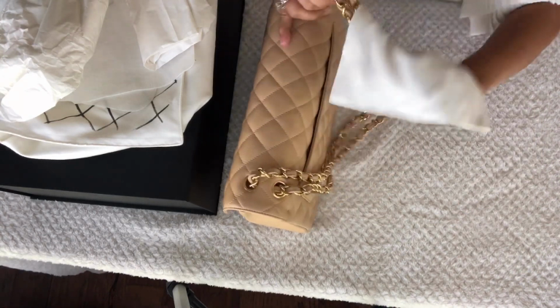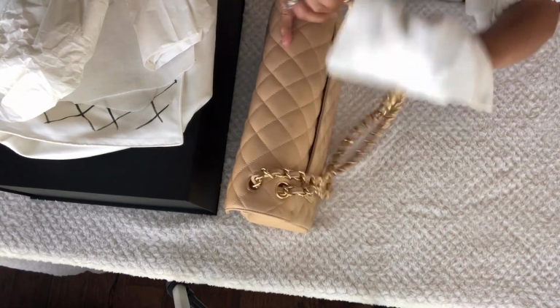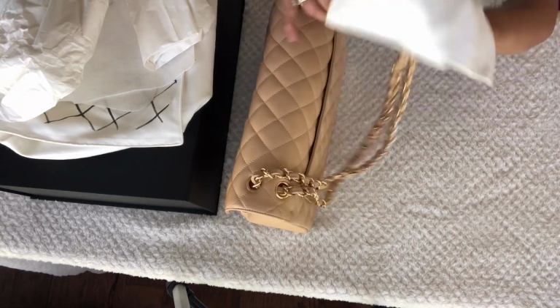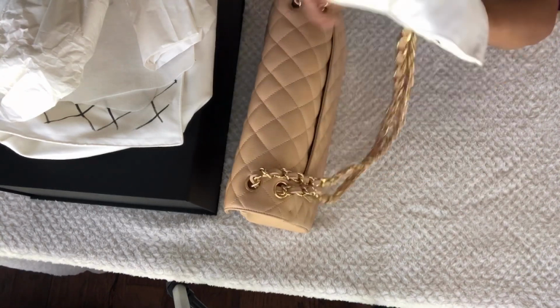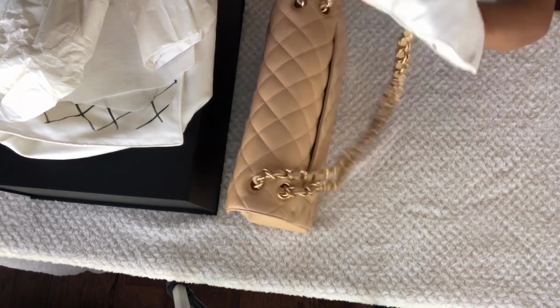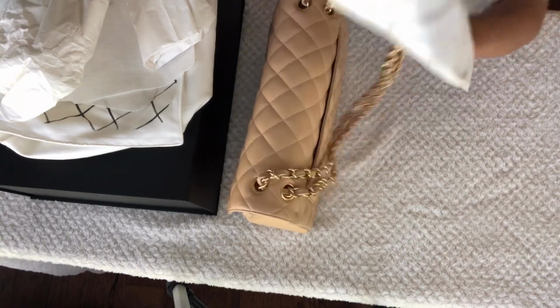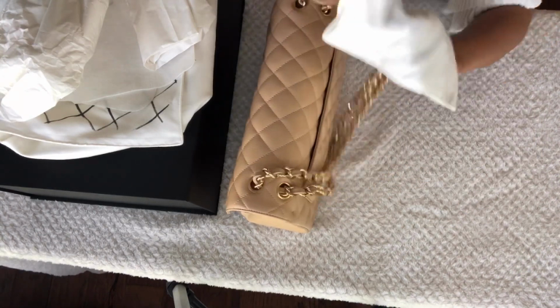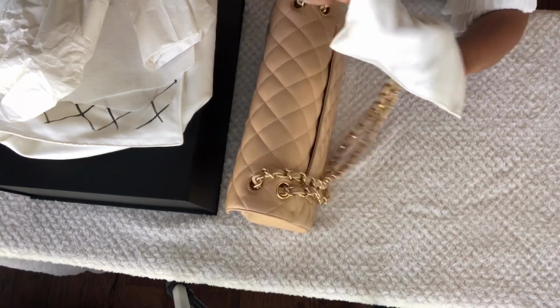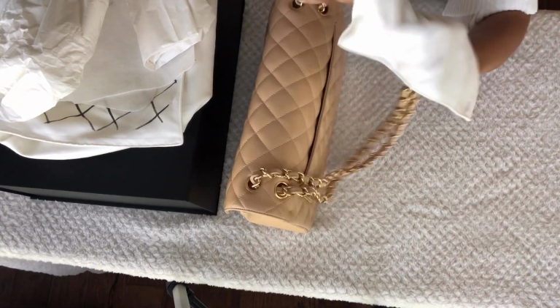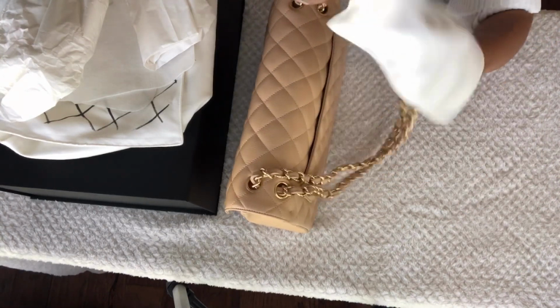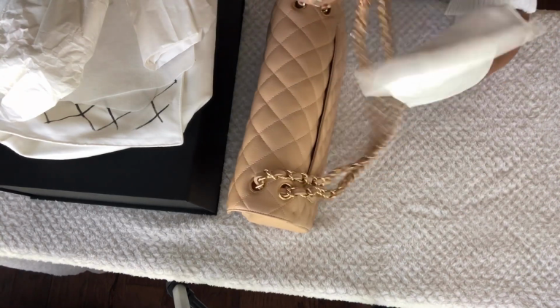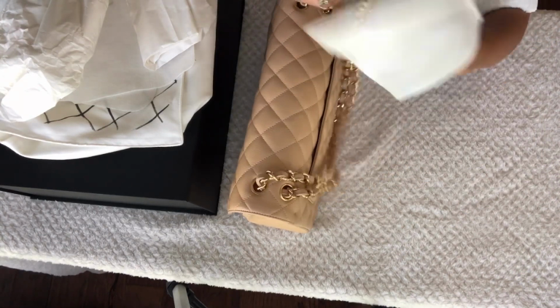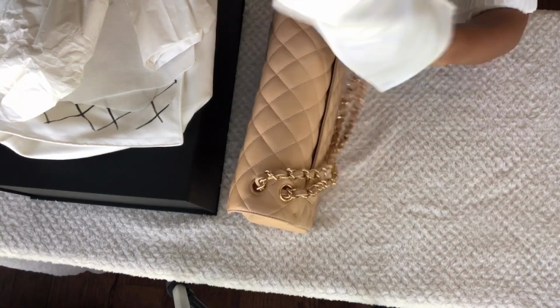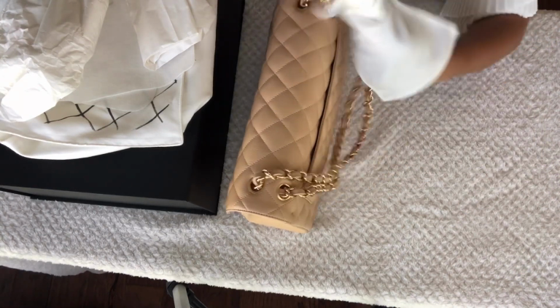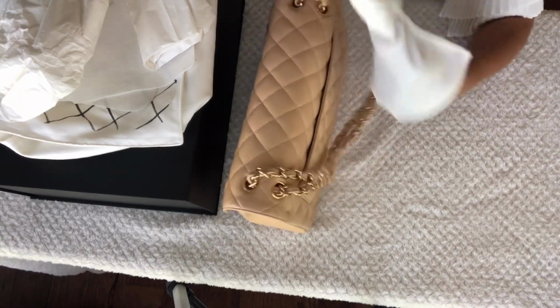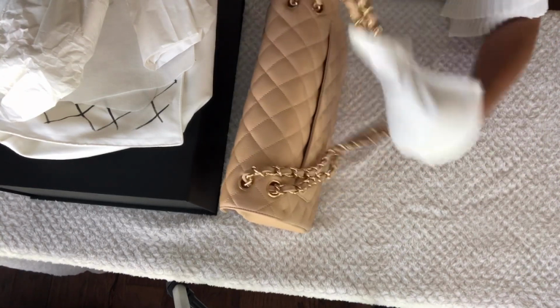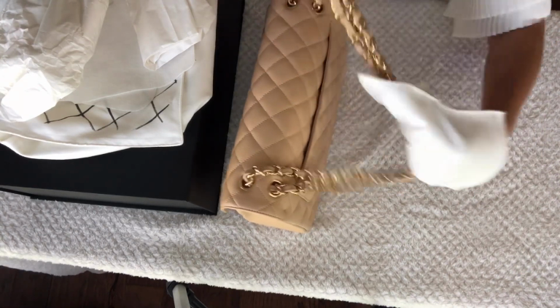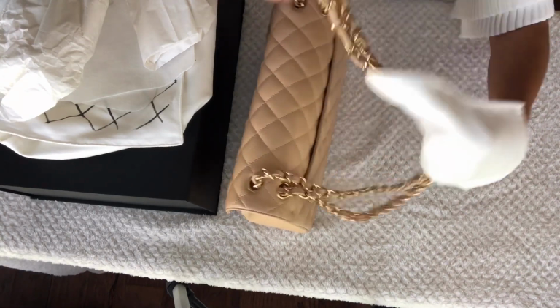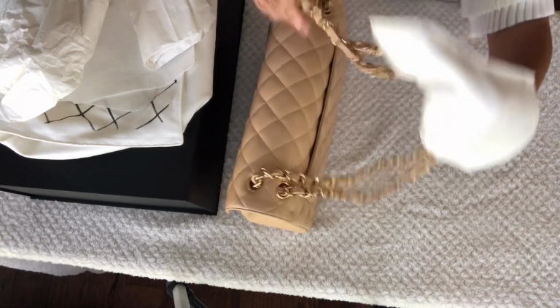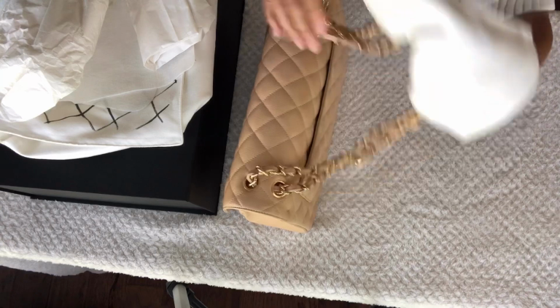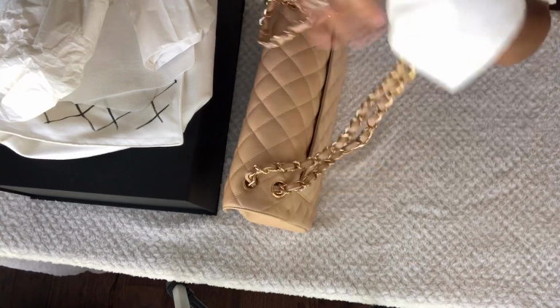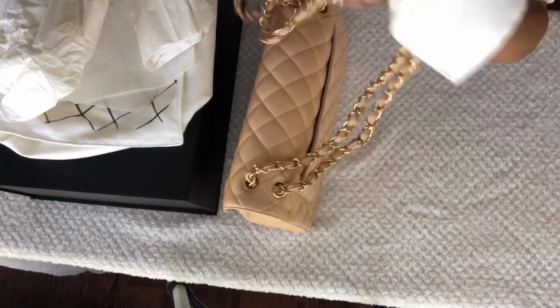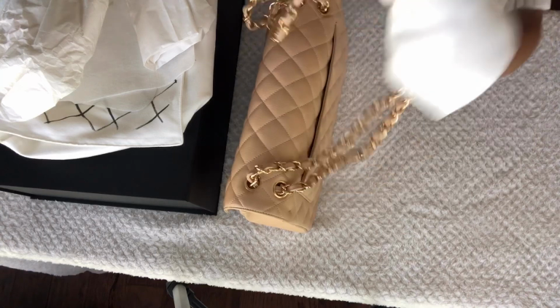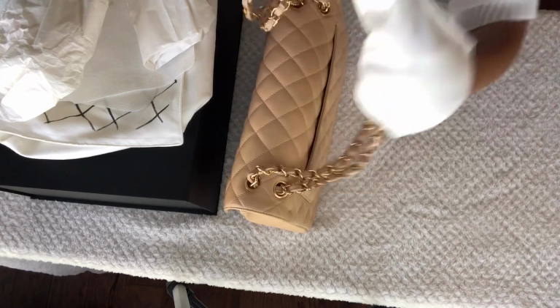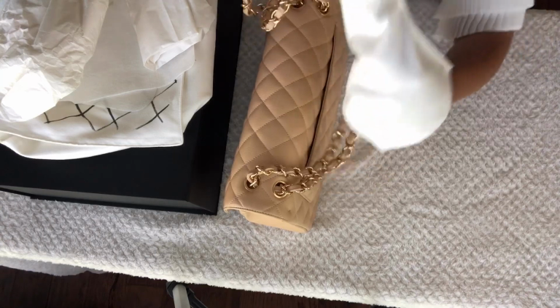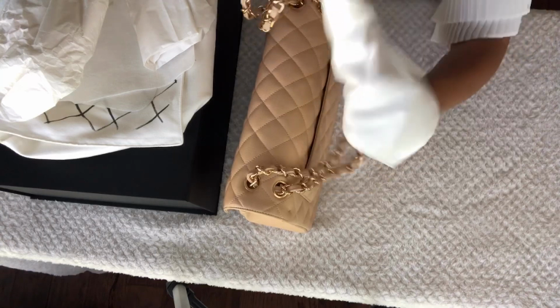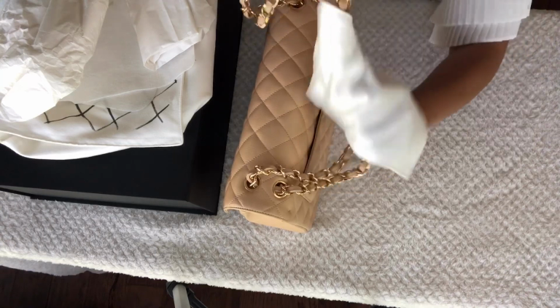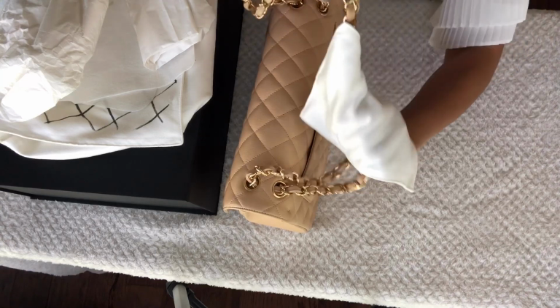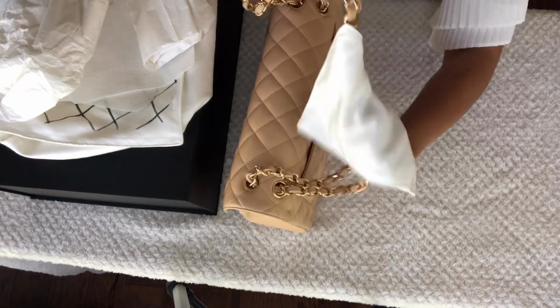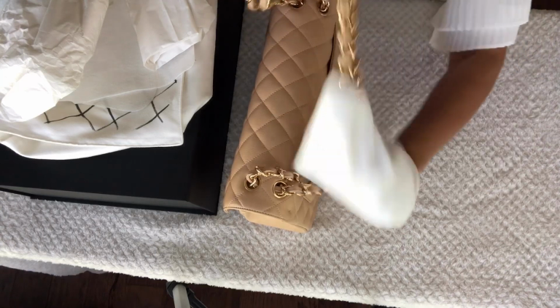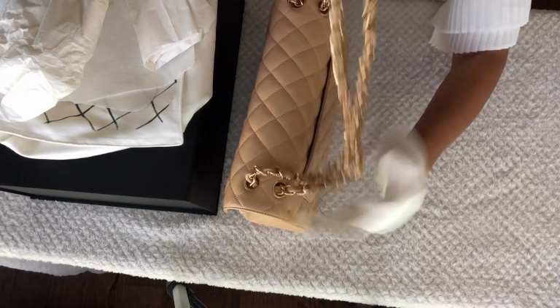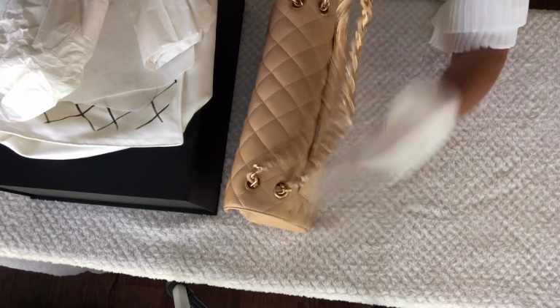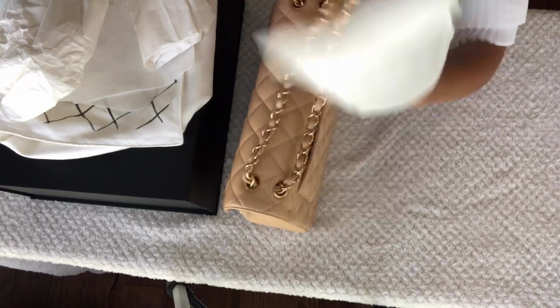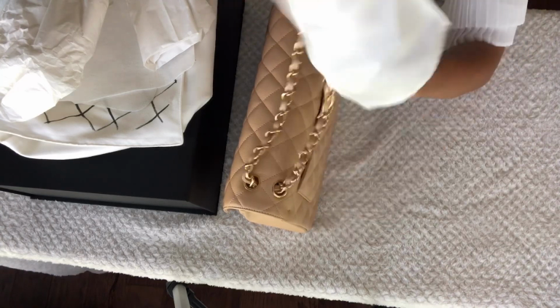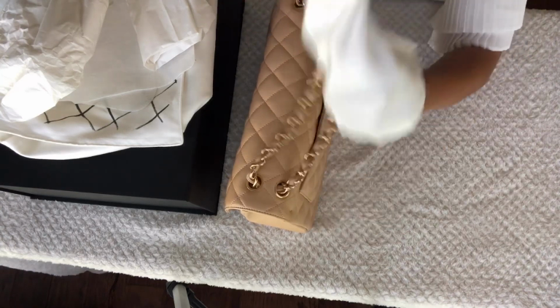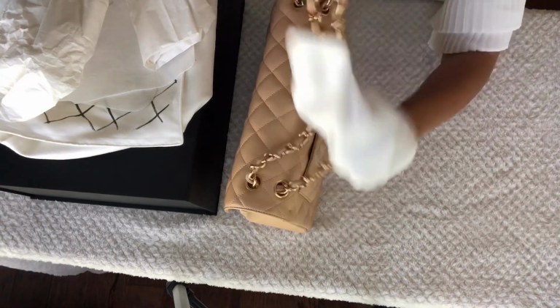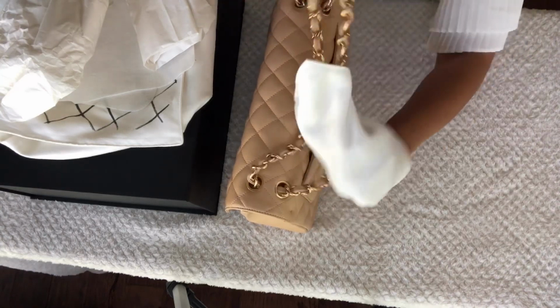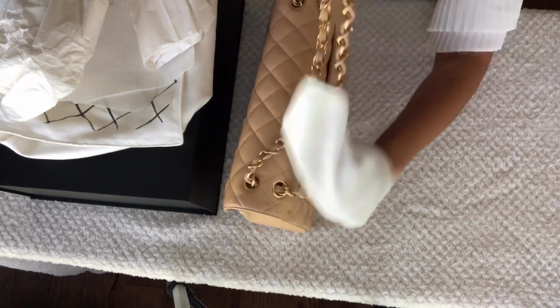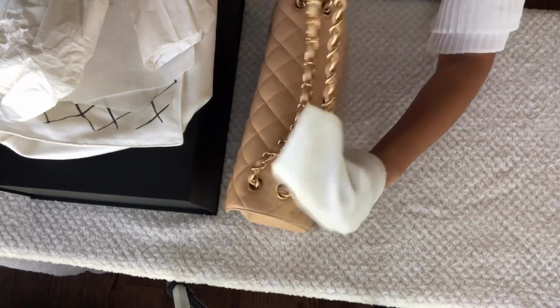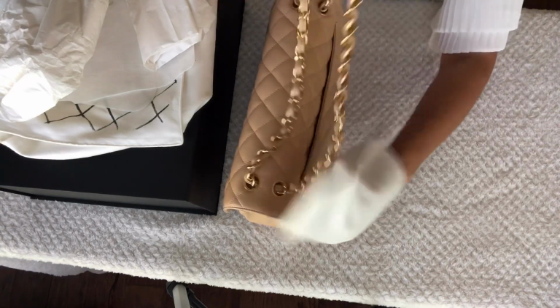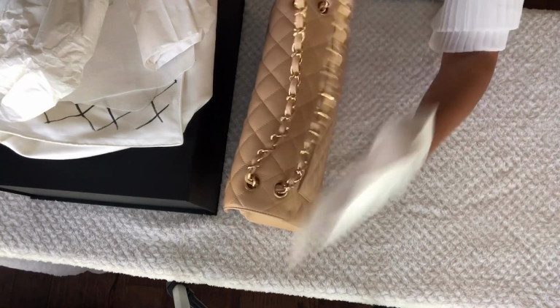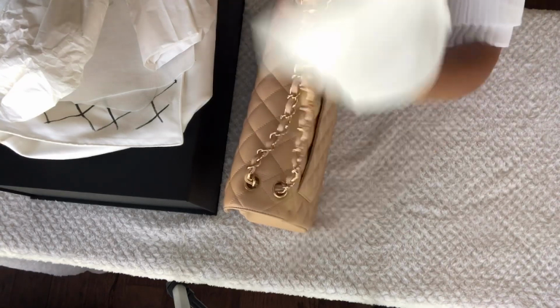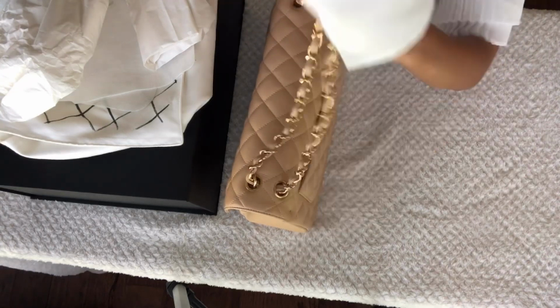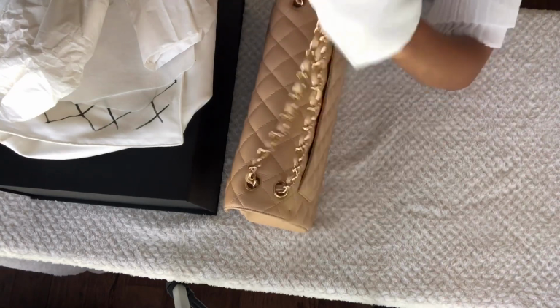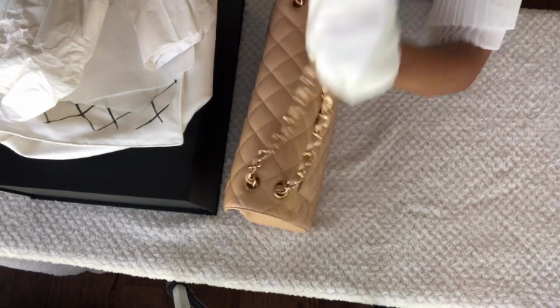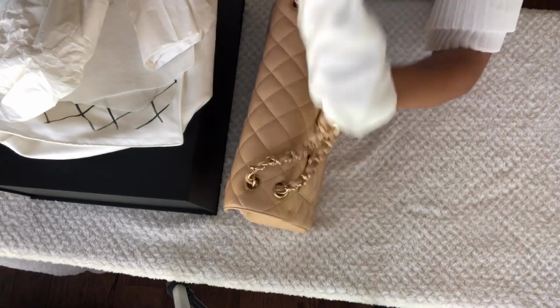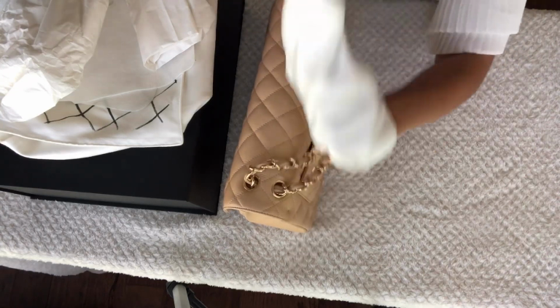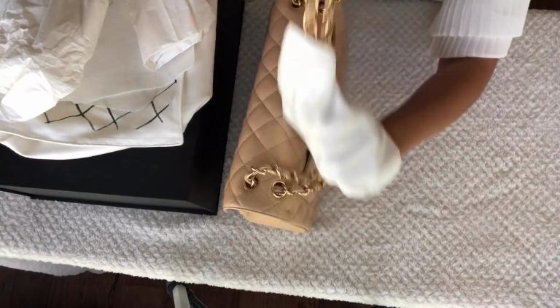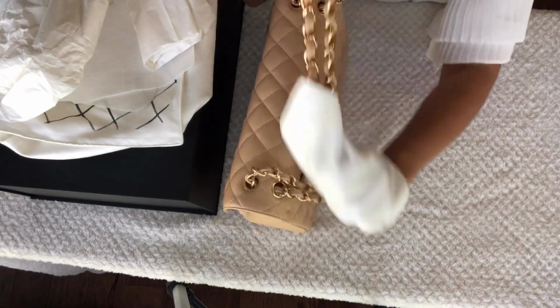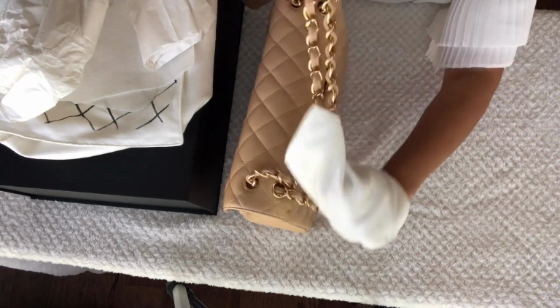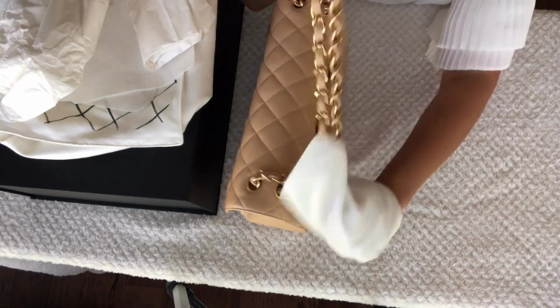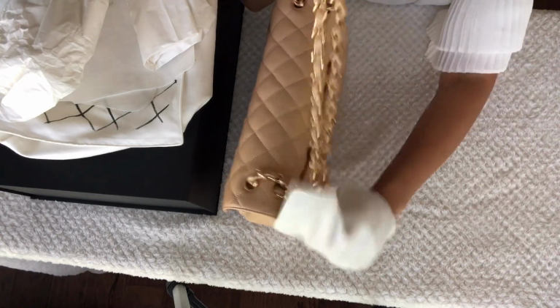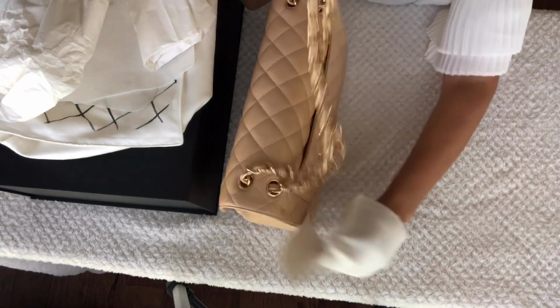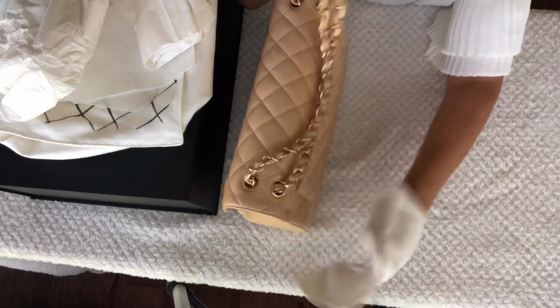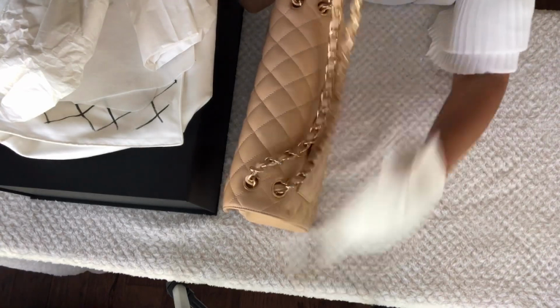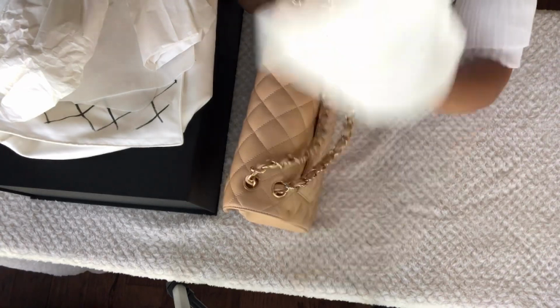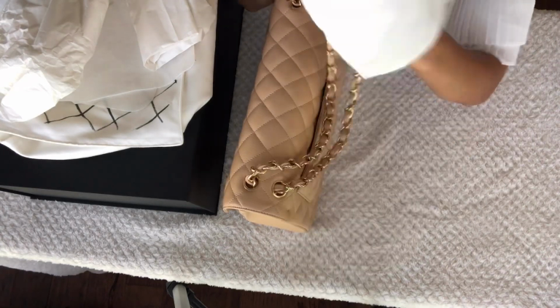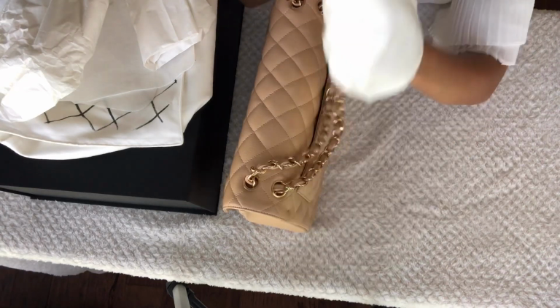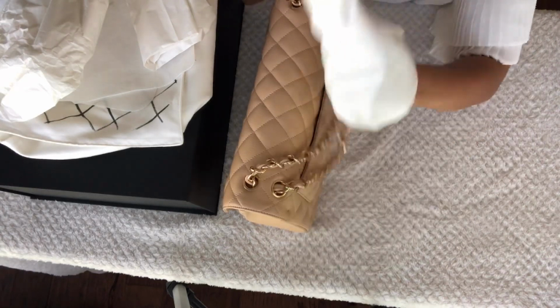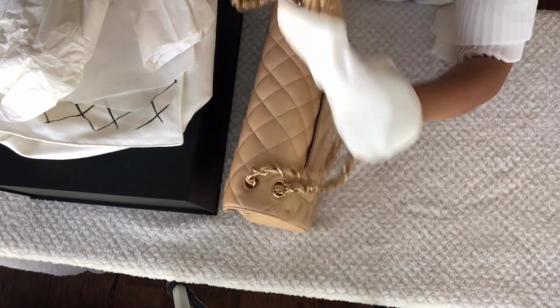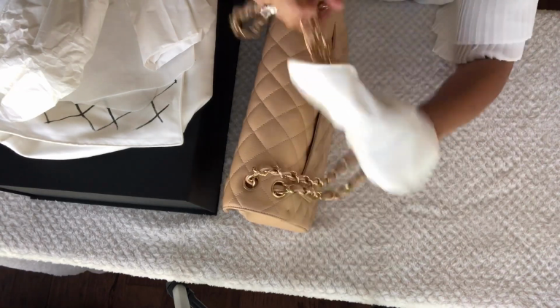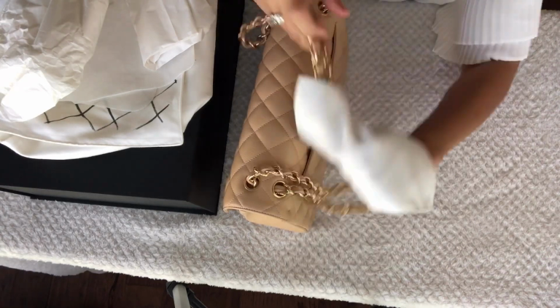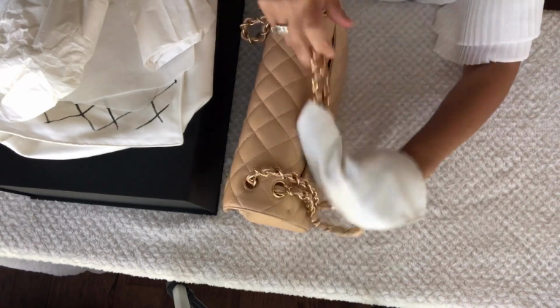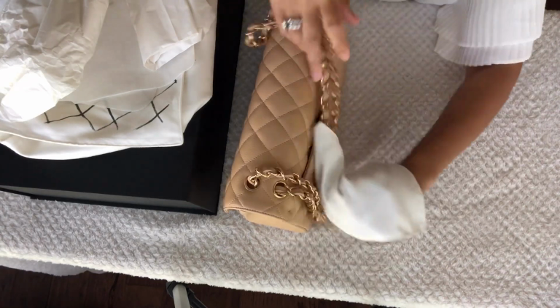Make sure you also clean the chains of the bag, as this is where we handle it most of the time.